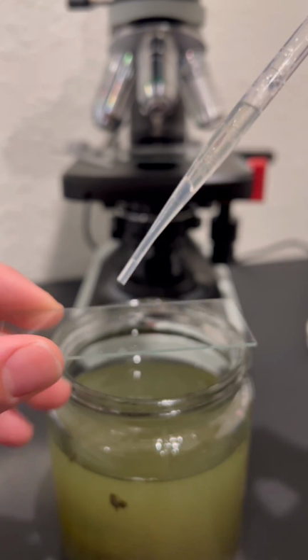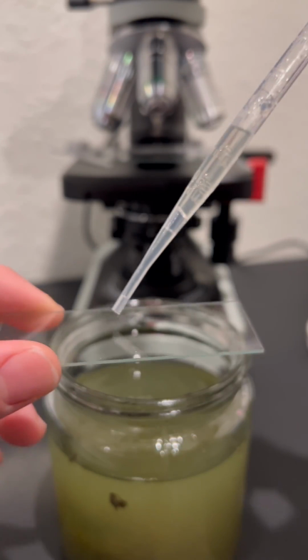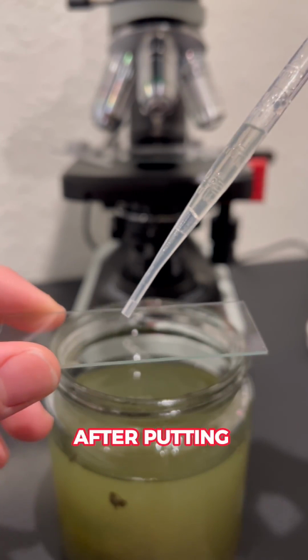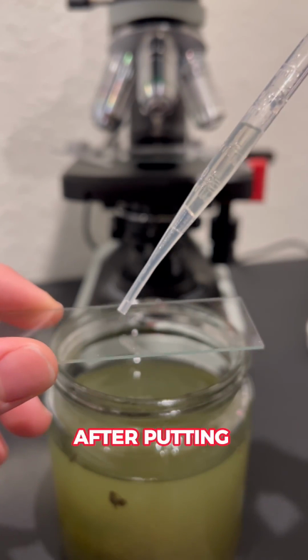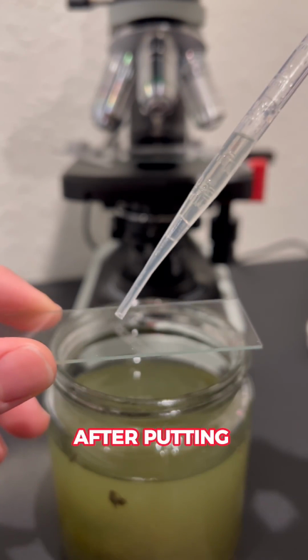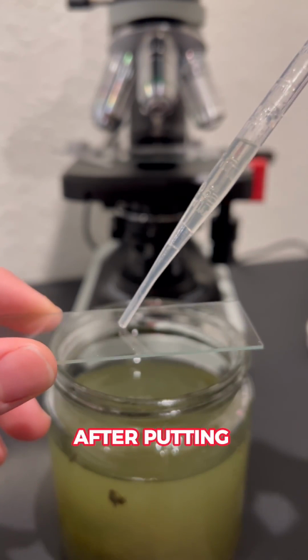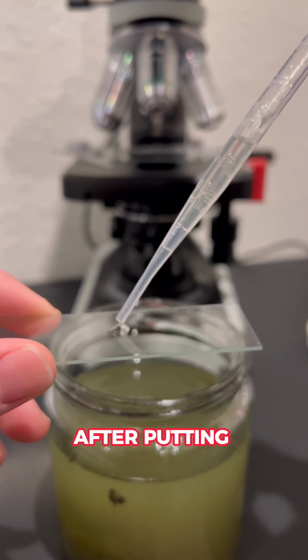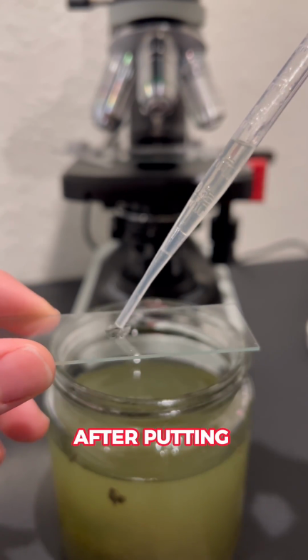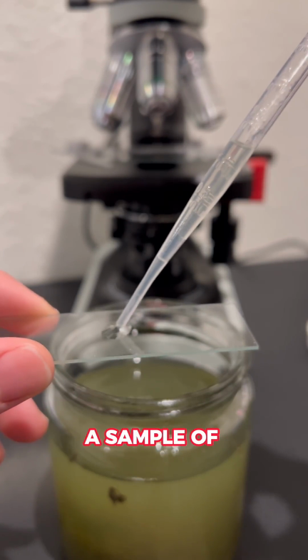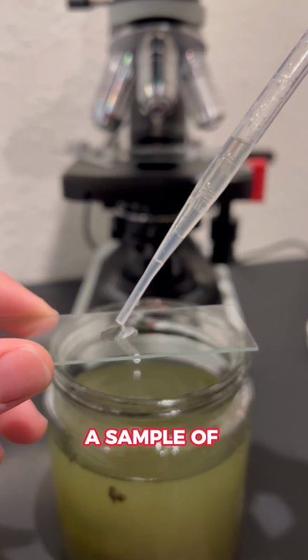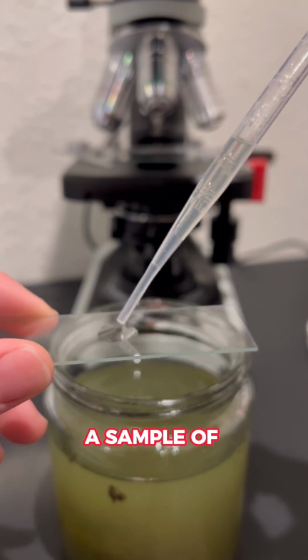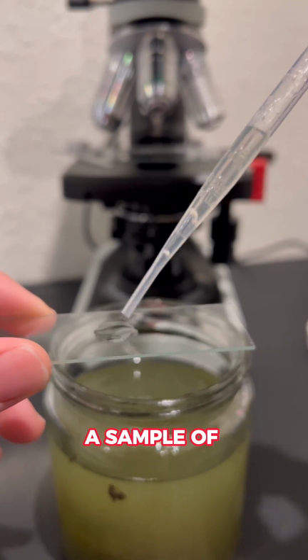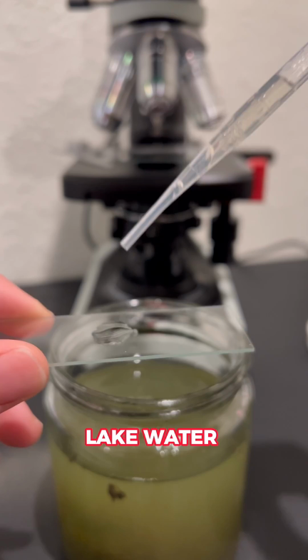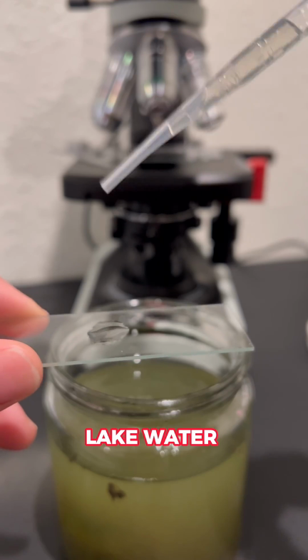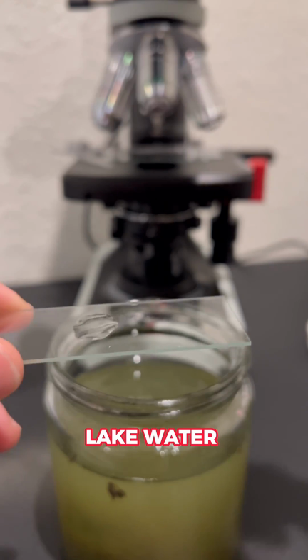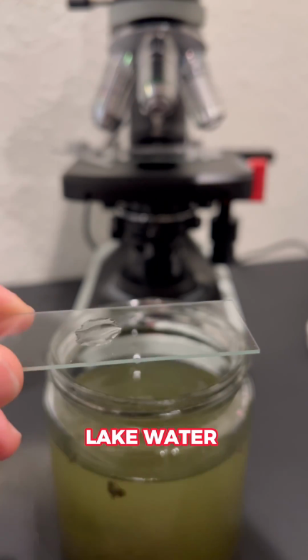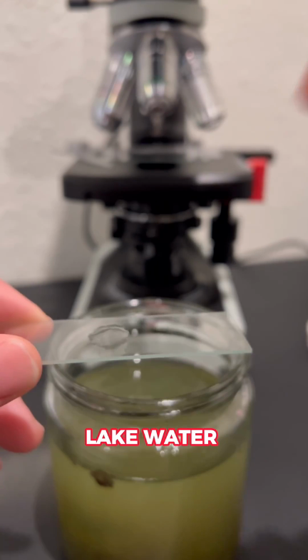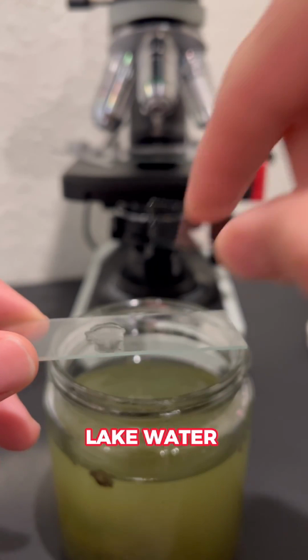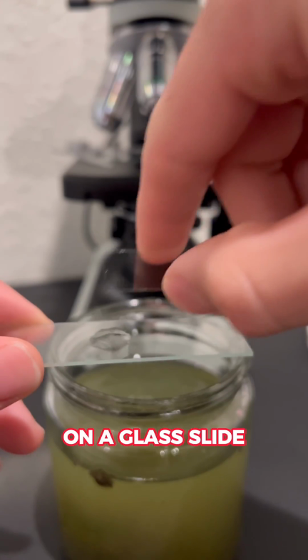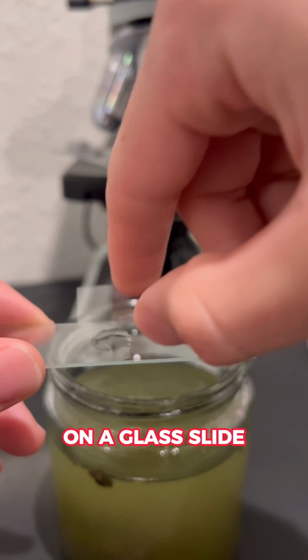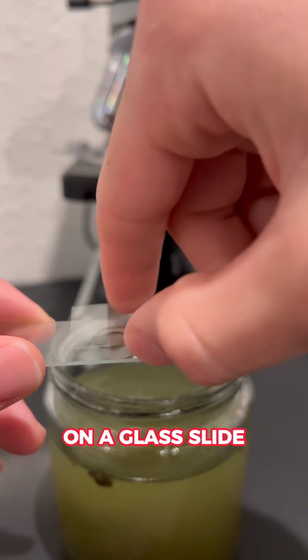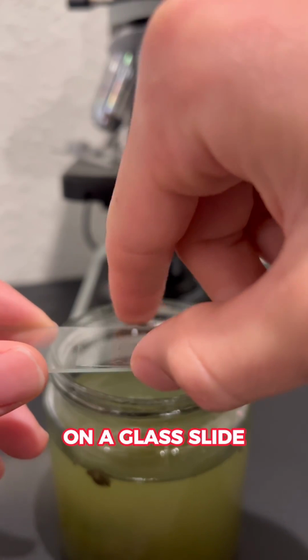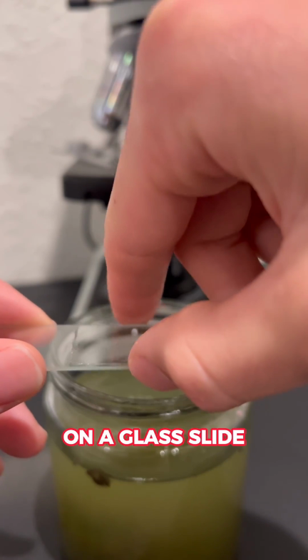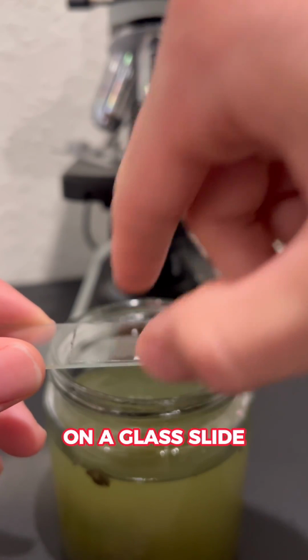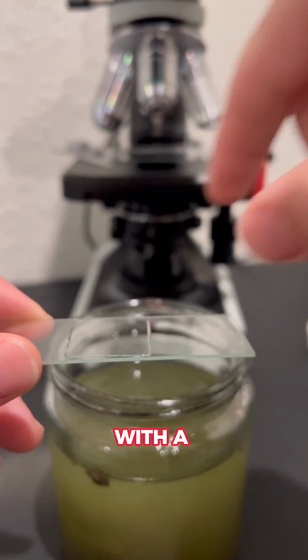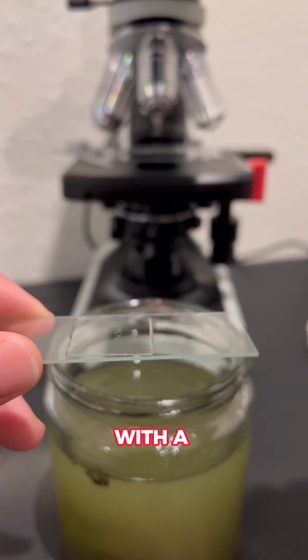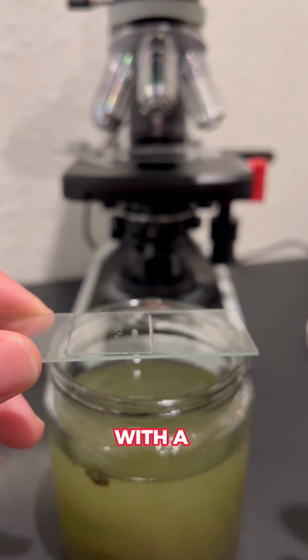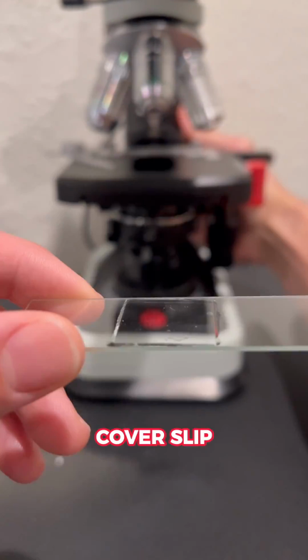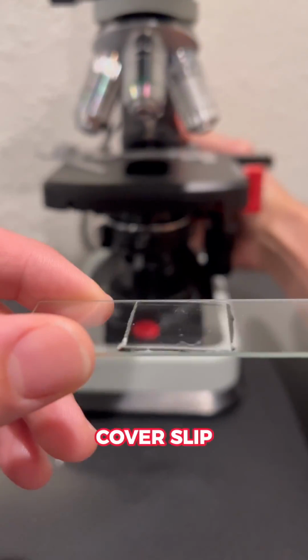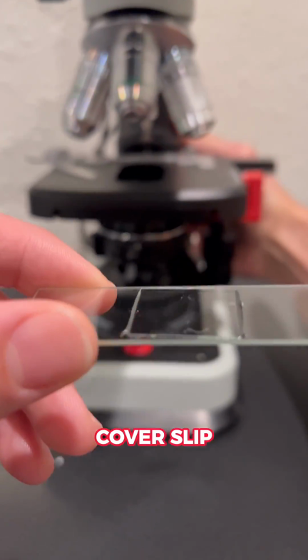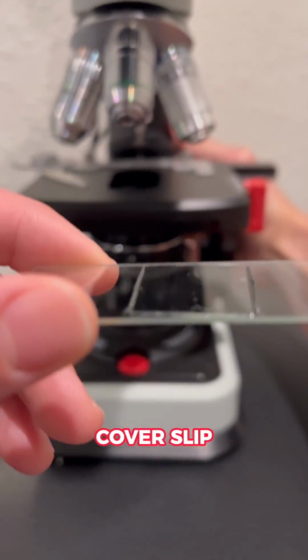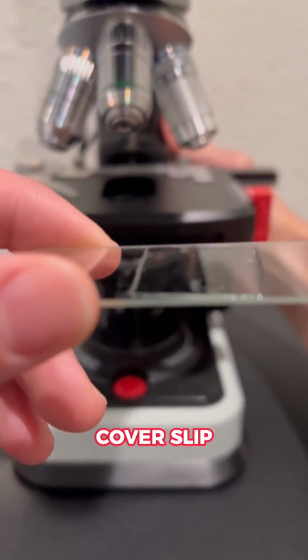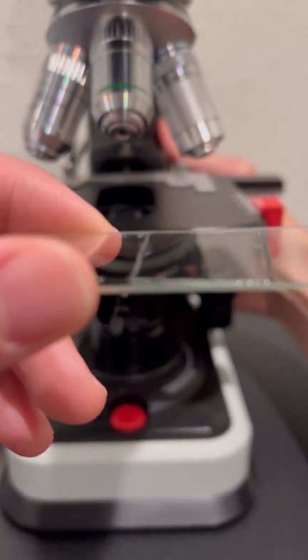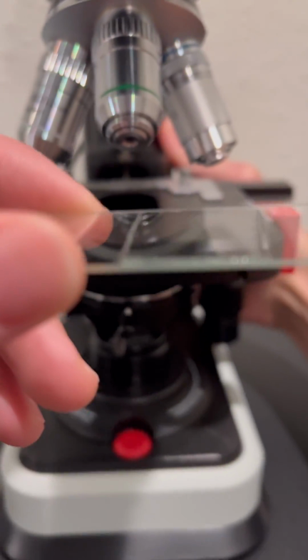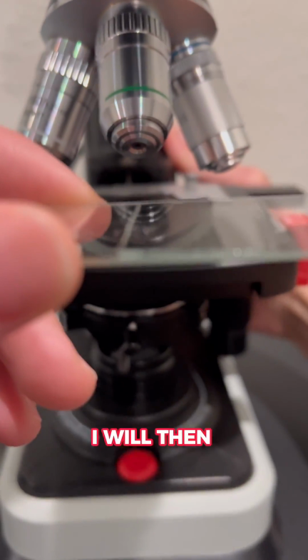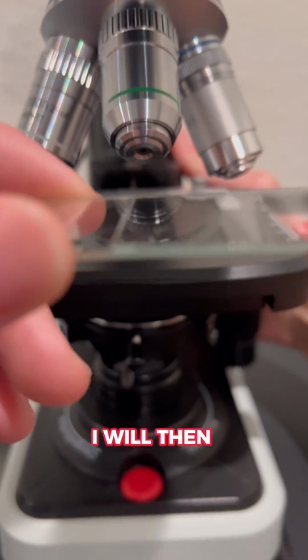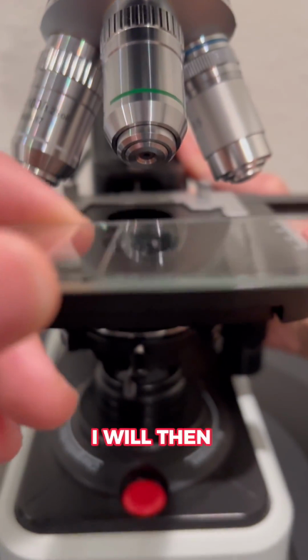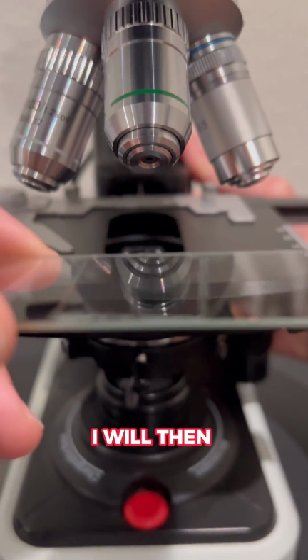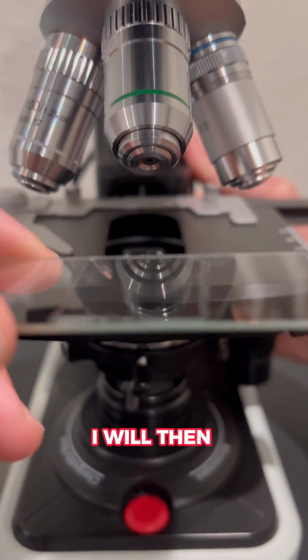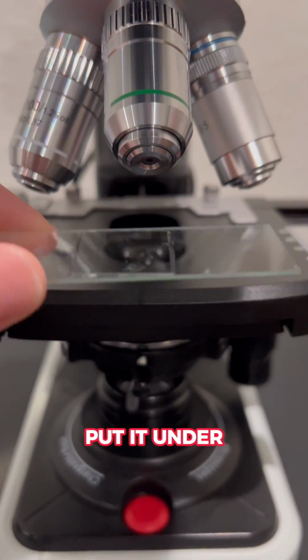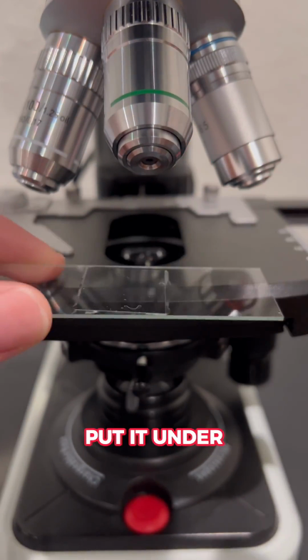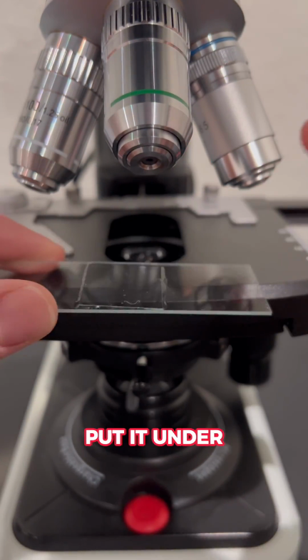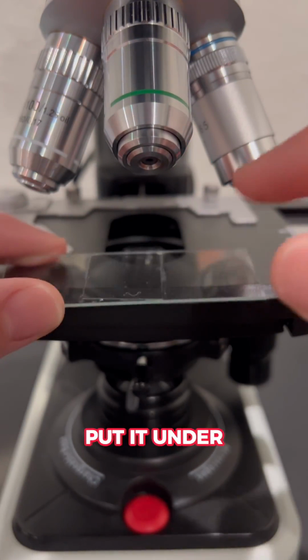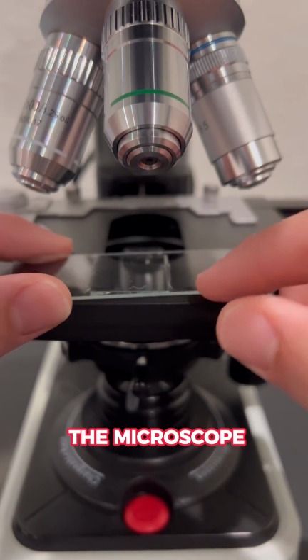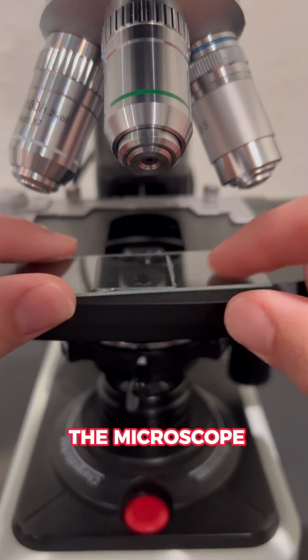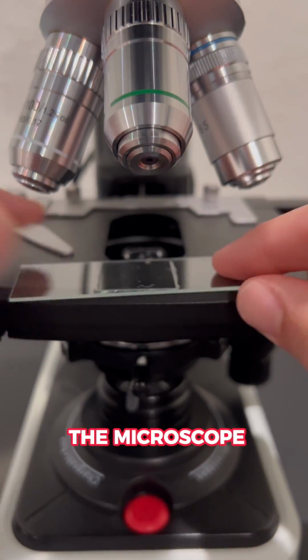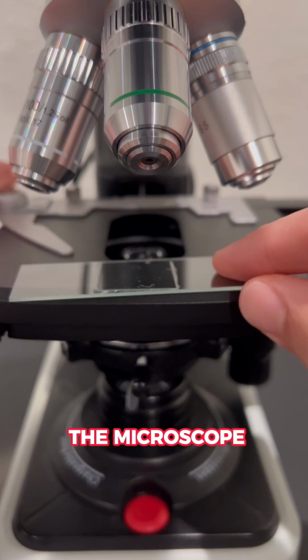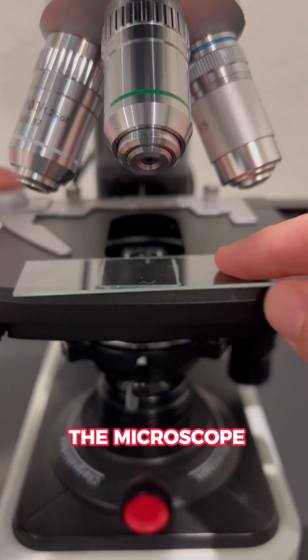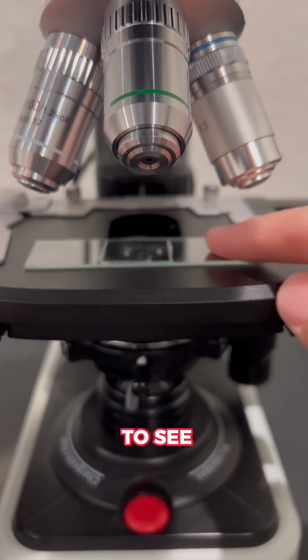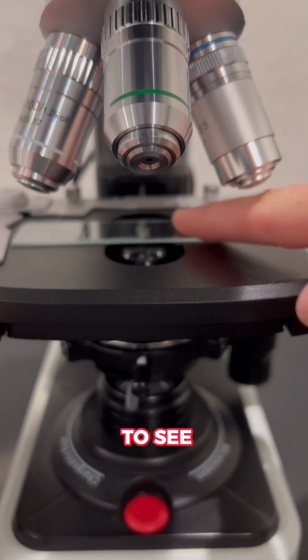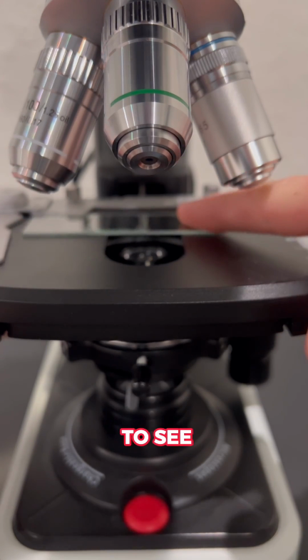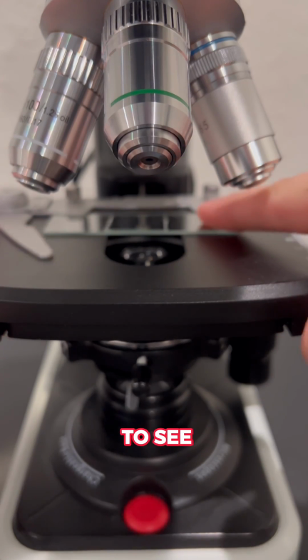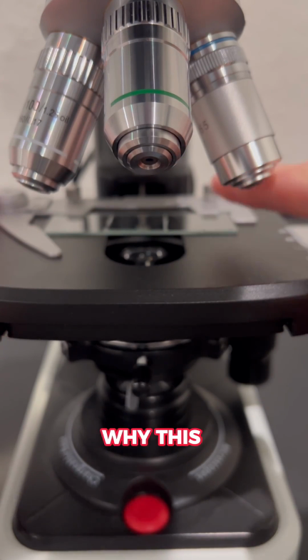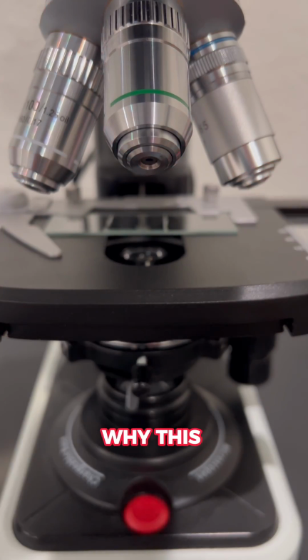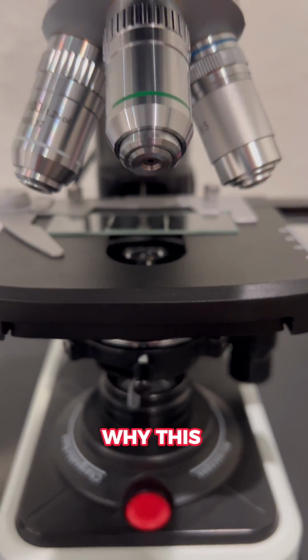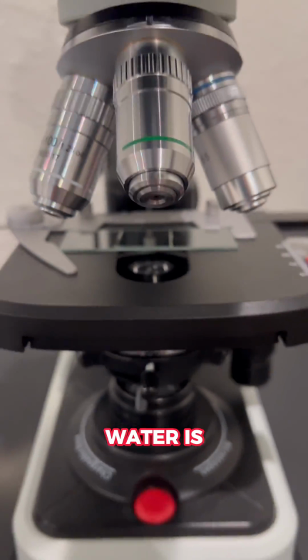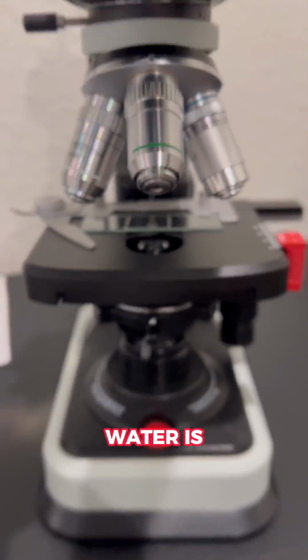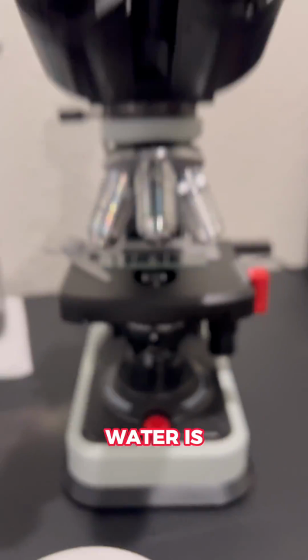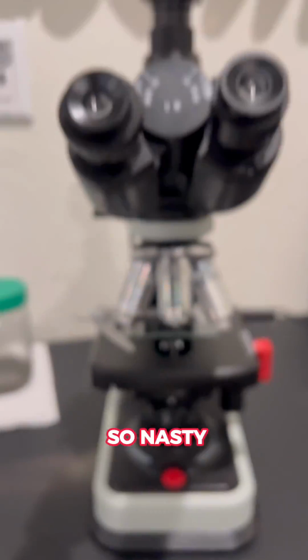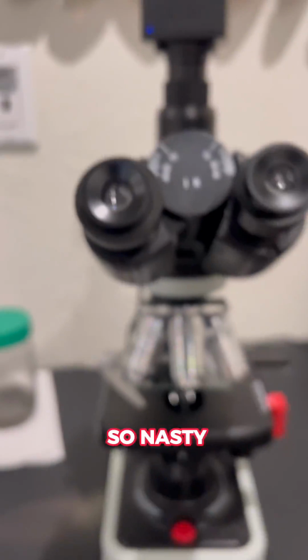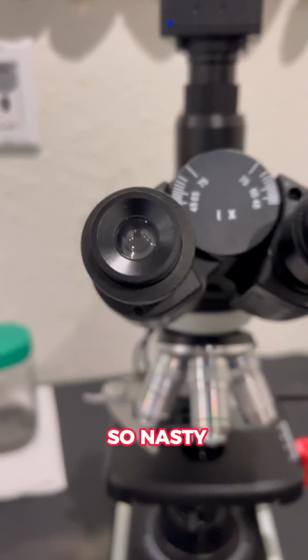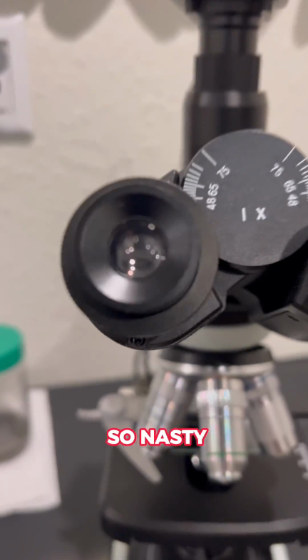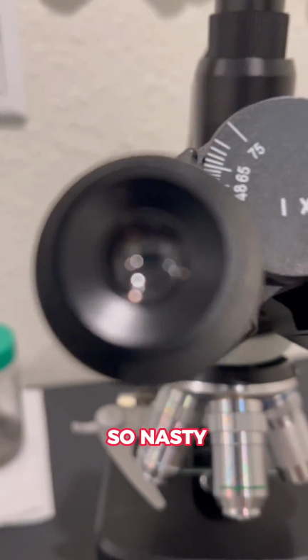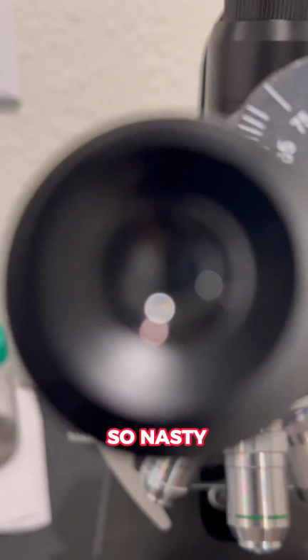After putting a sample of lake water on a glass slide with a cover slip, I will then put it under the microscope to see why this water is so nasty.